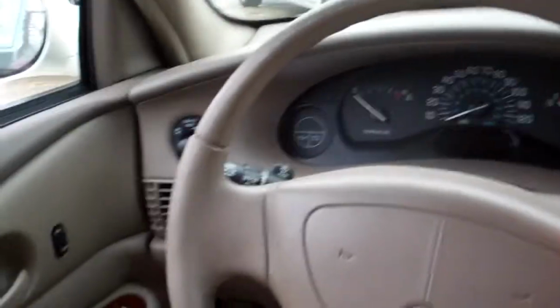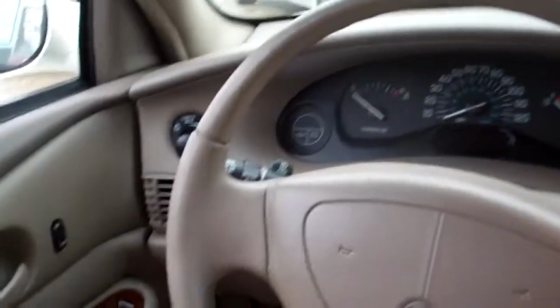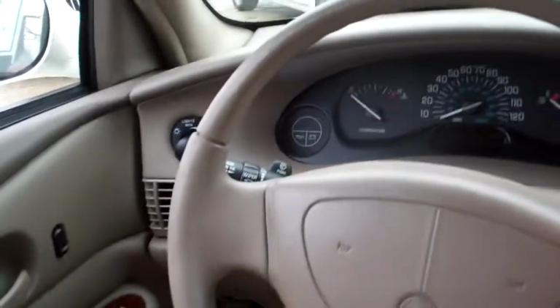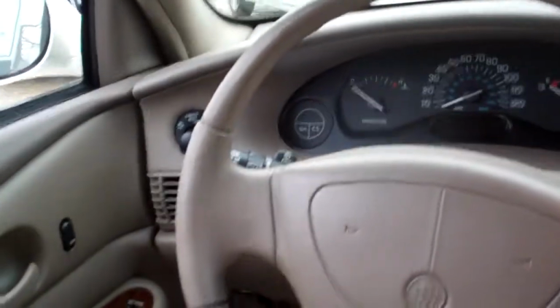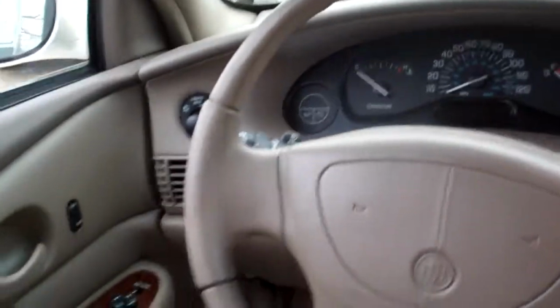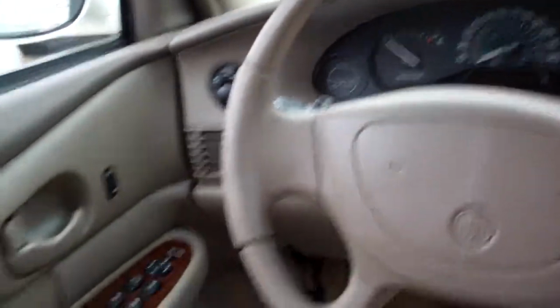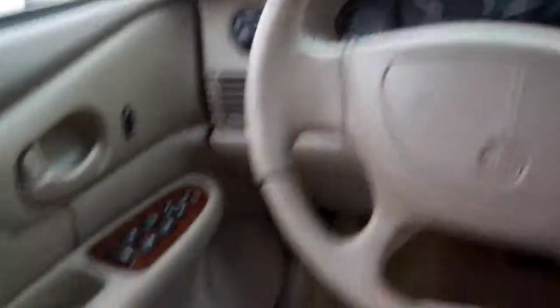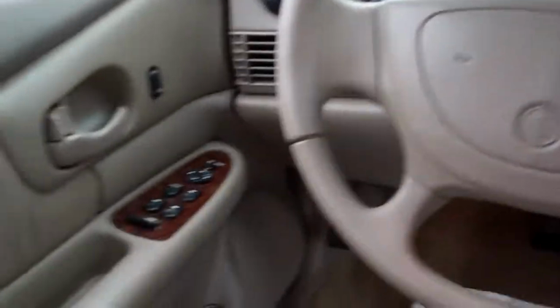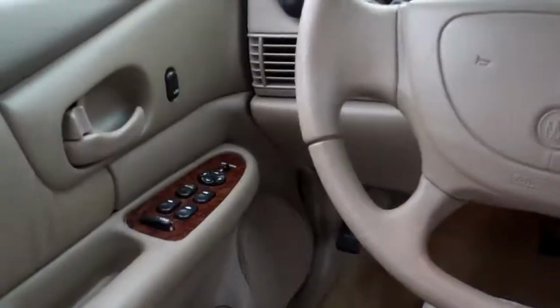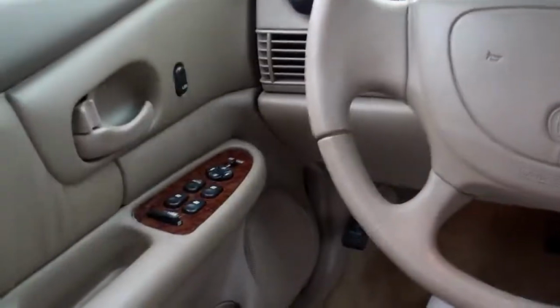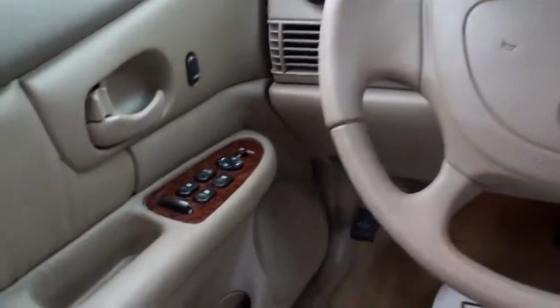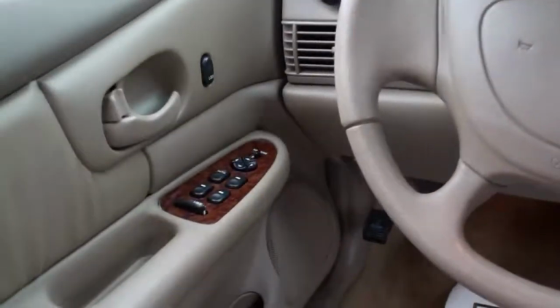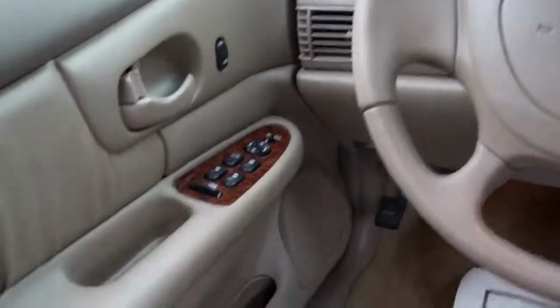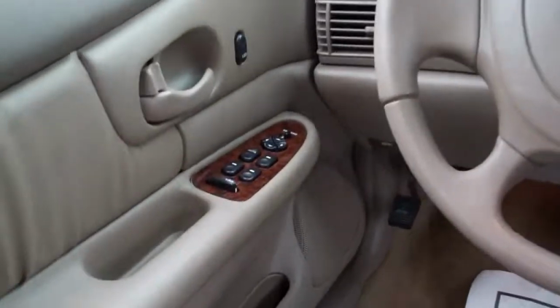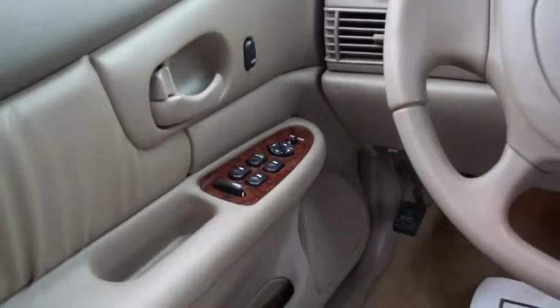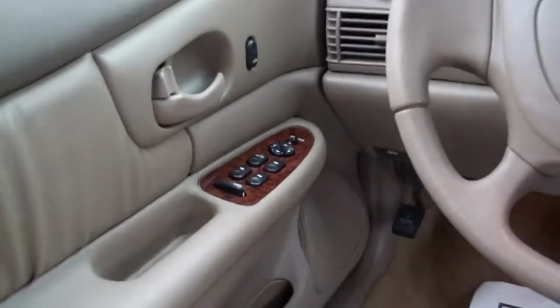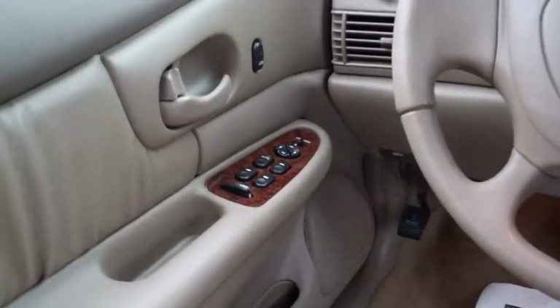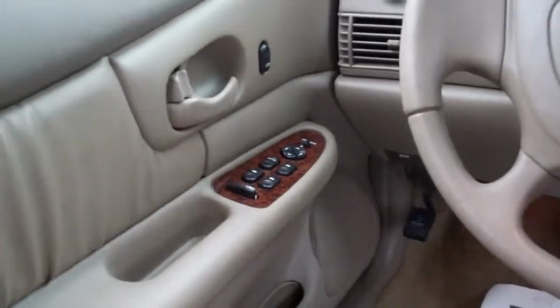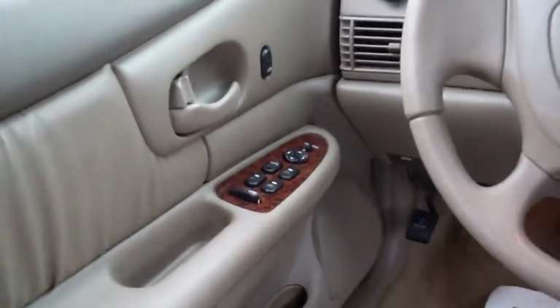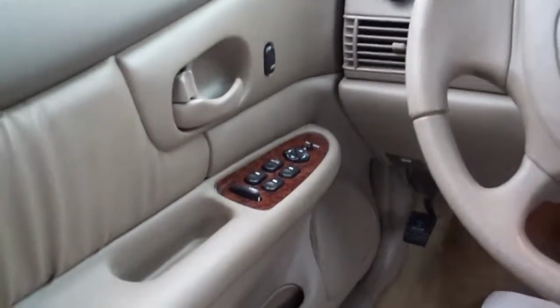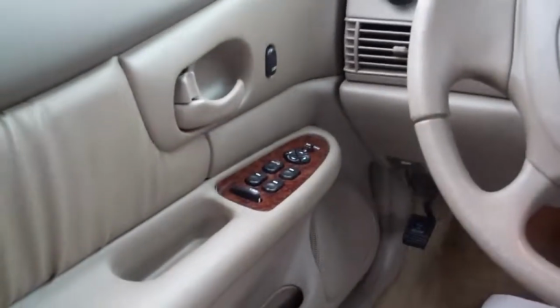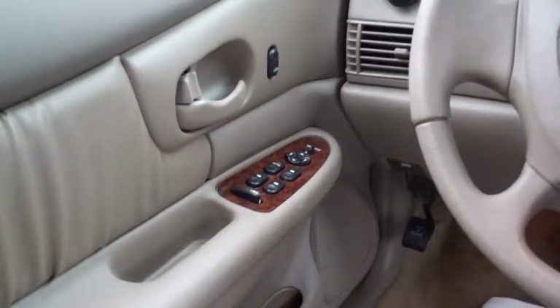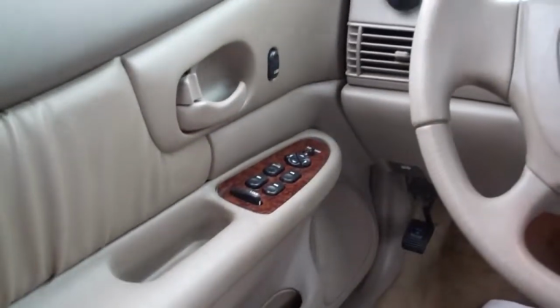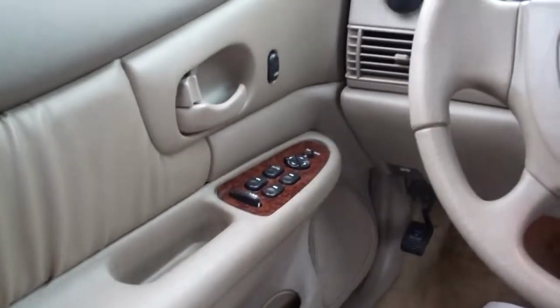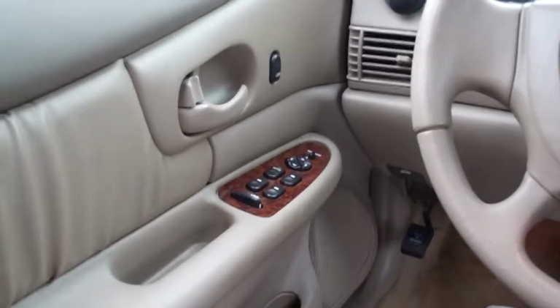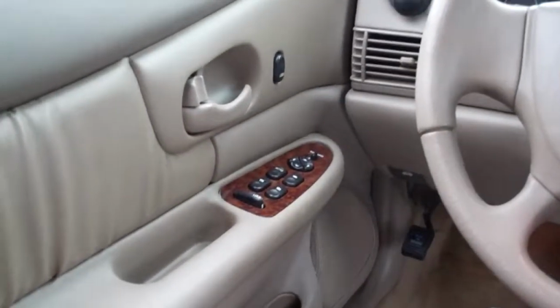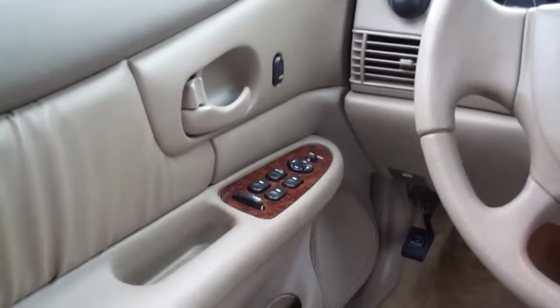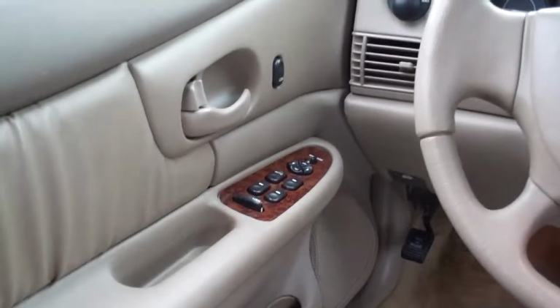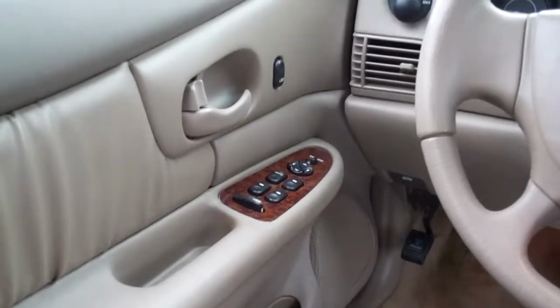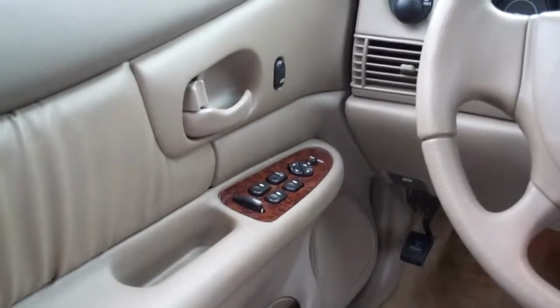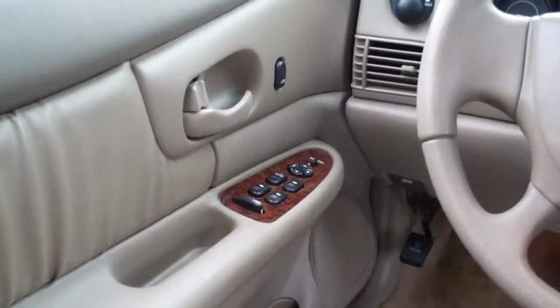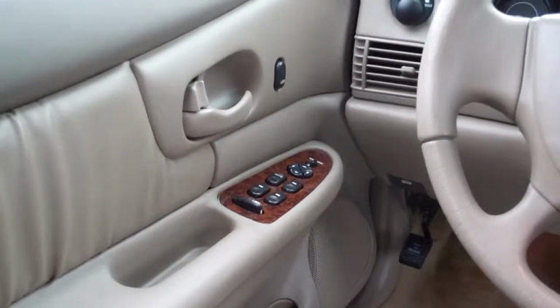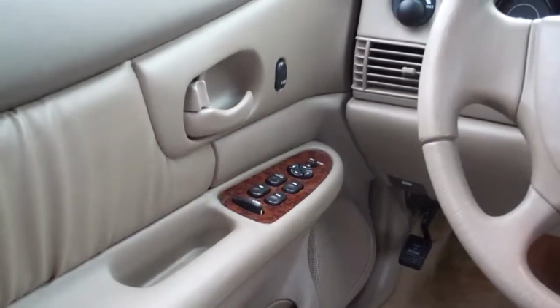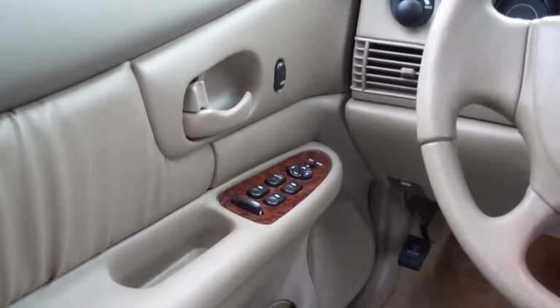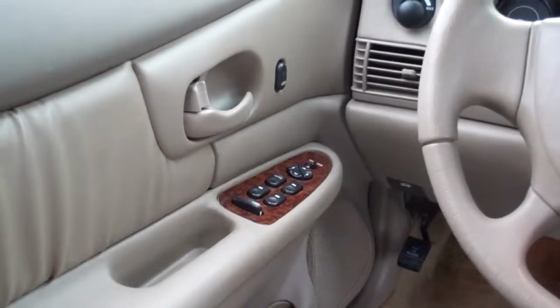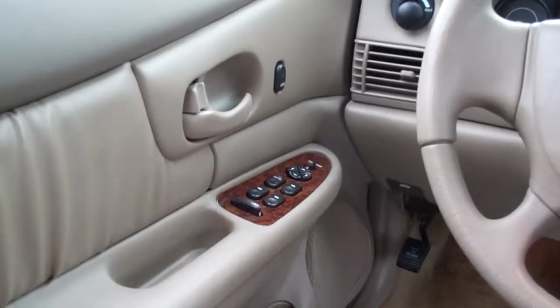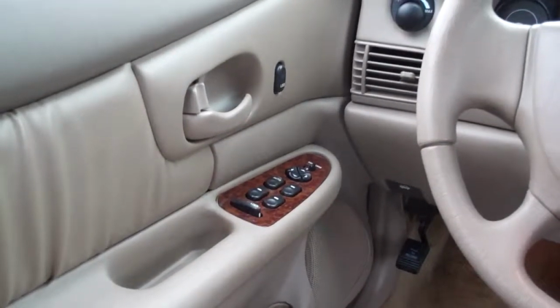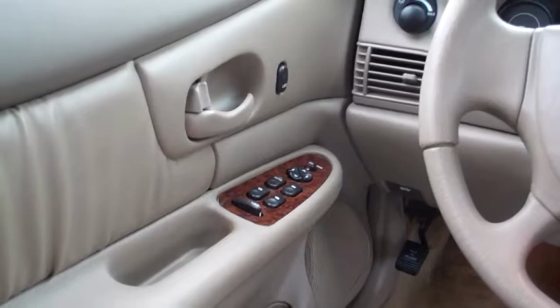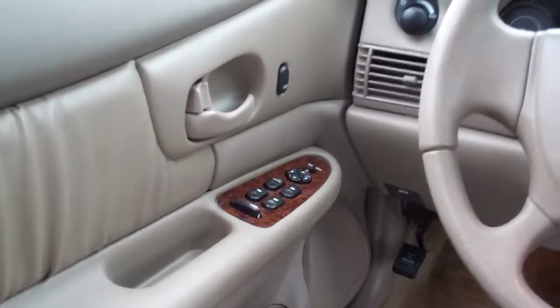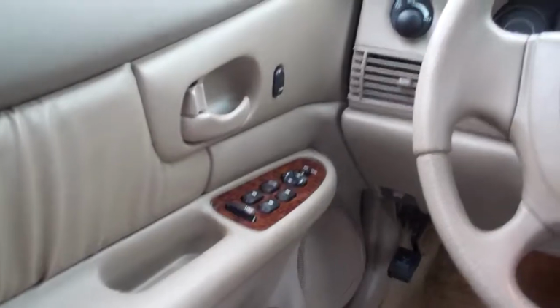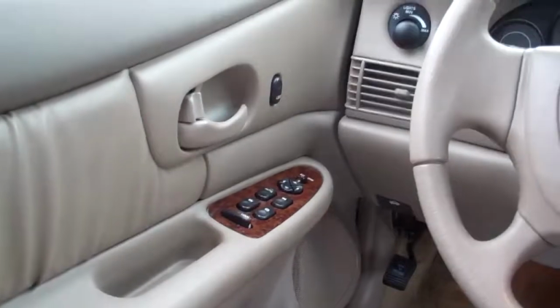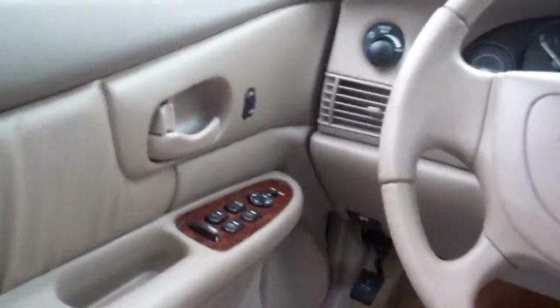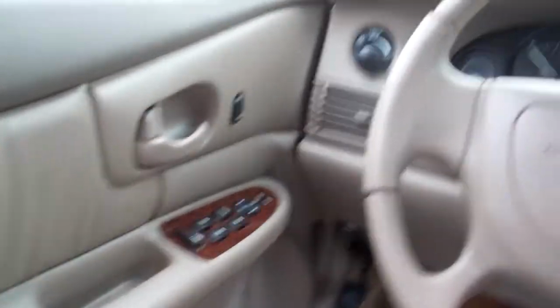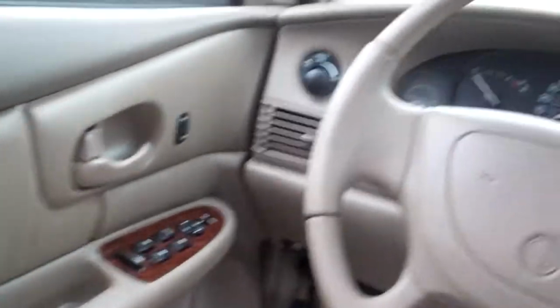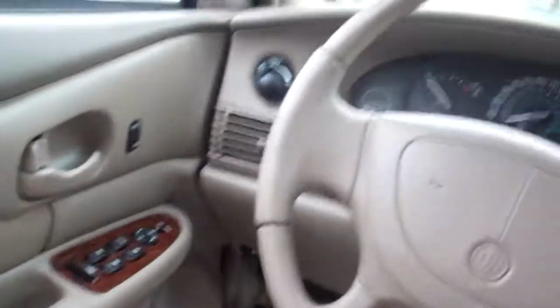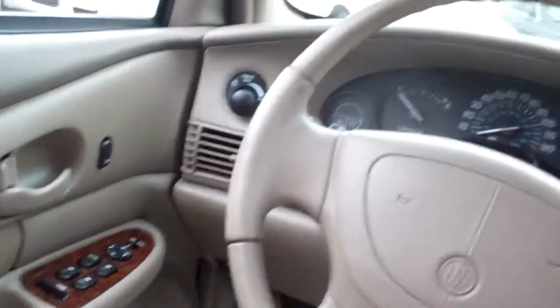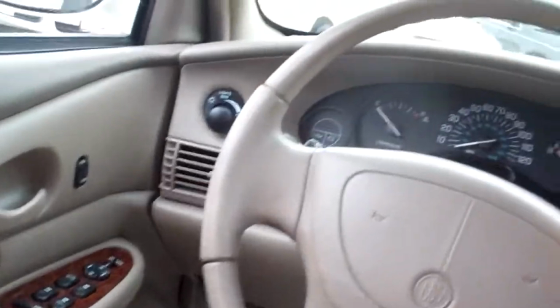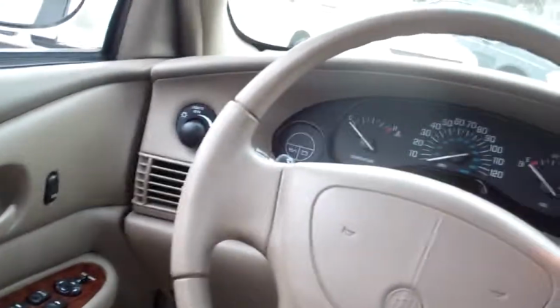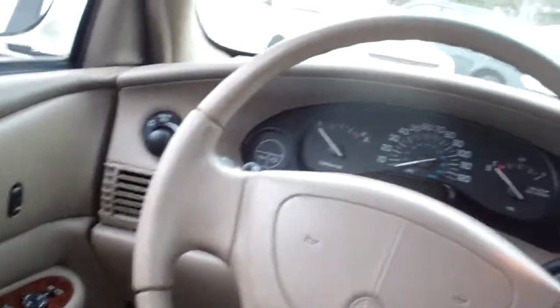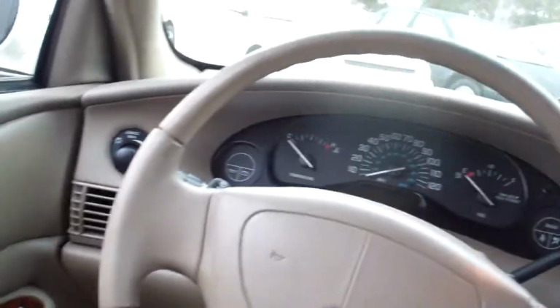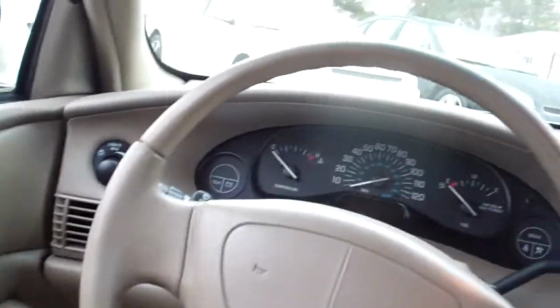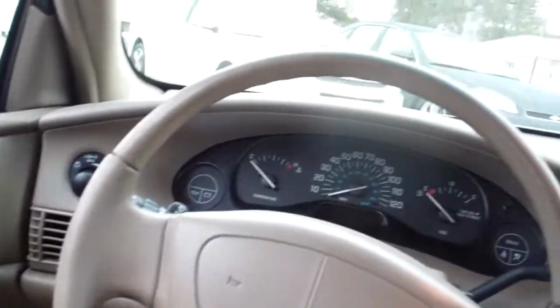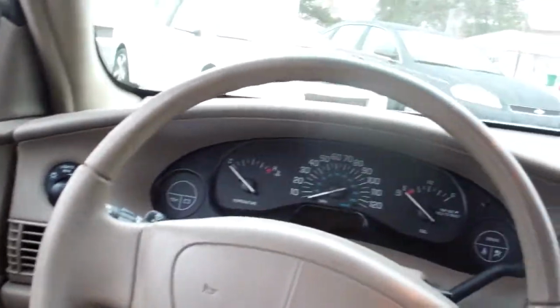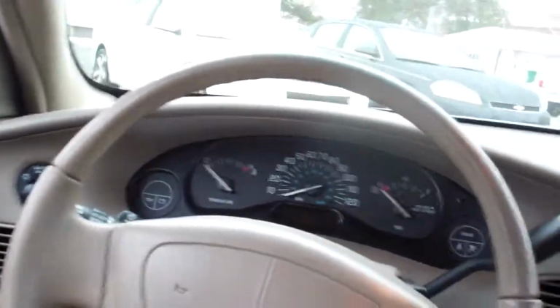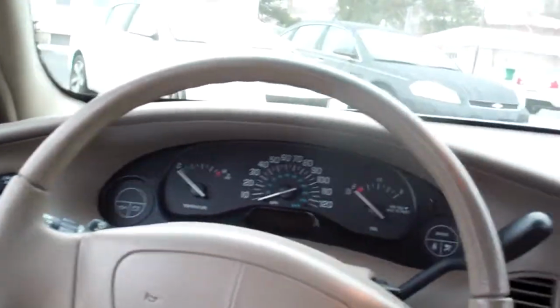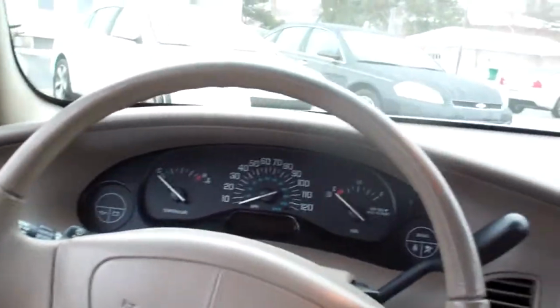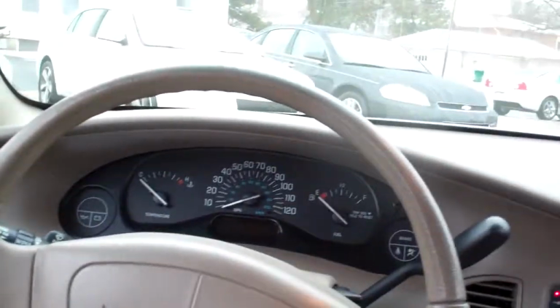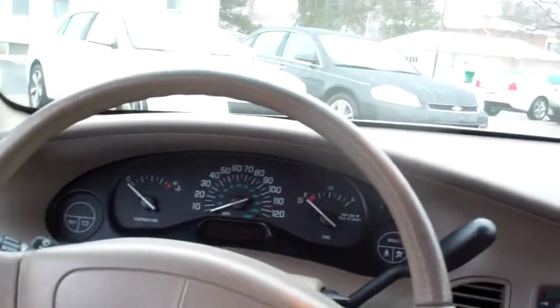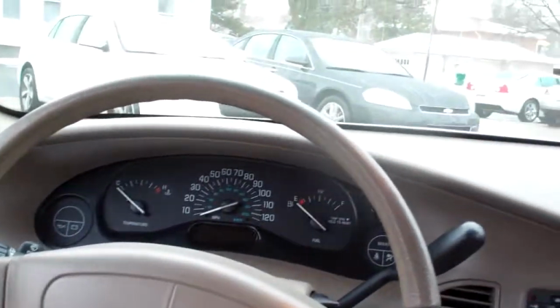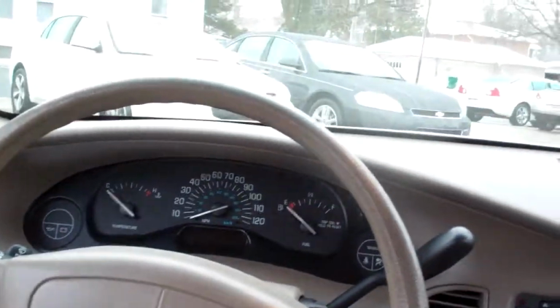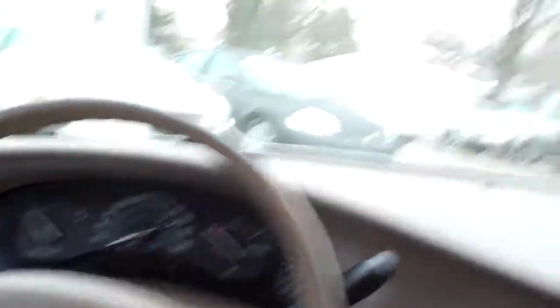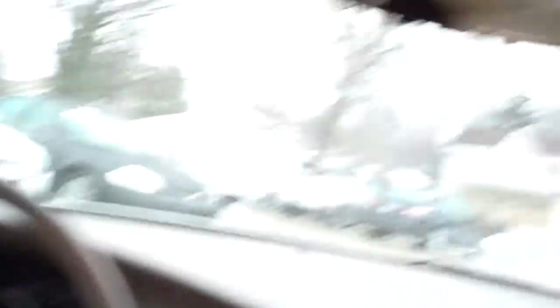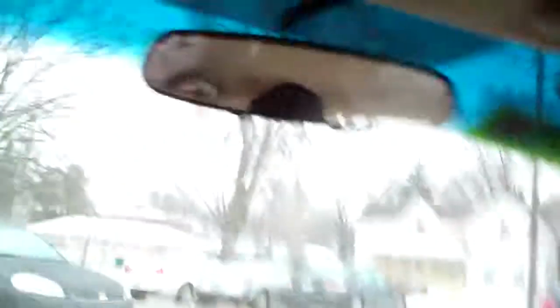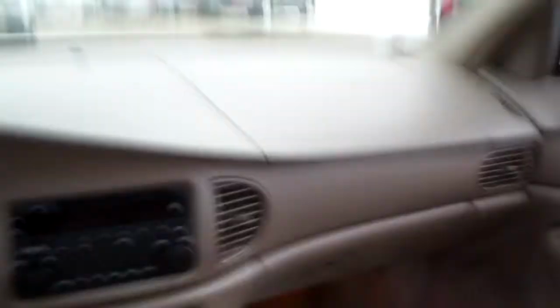You got cruise control on the turn signal. Power windows, door locks and mirrors for the driver. And a power seat. Nice big analog gauges. Nice car.